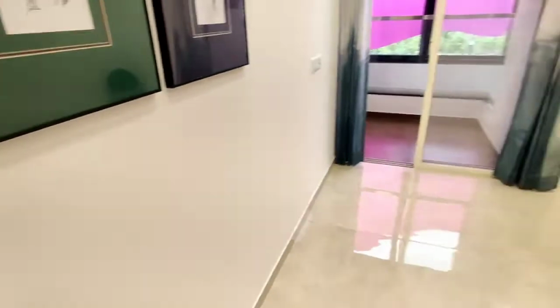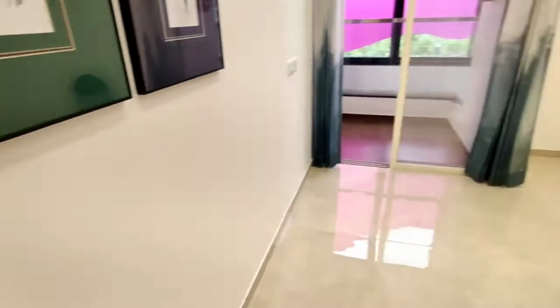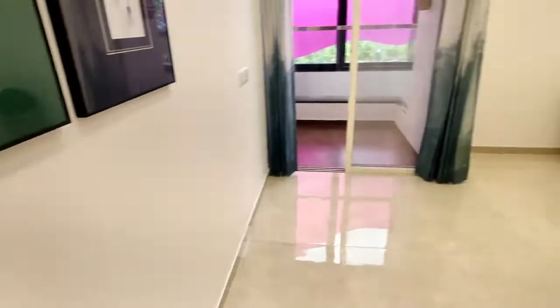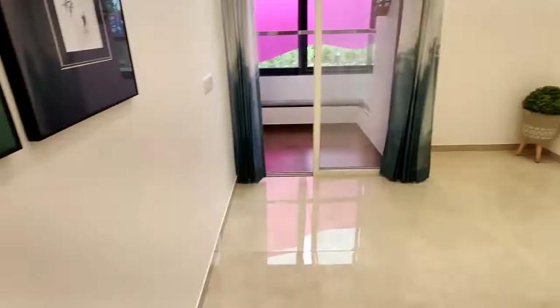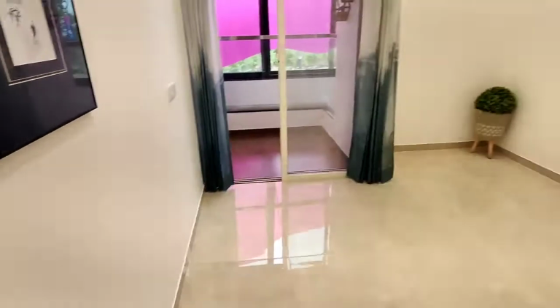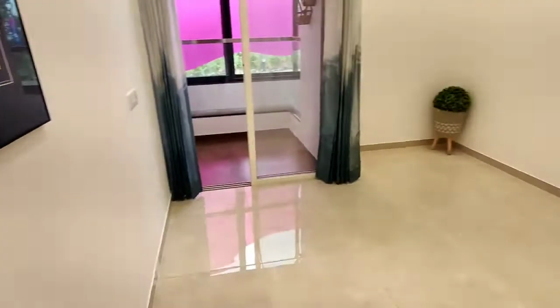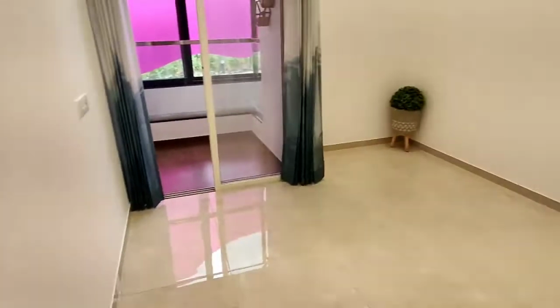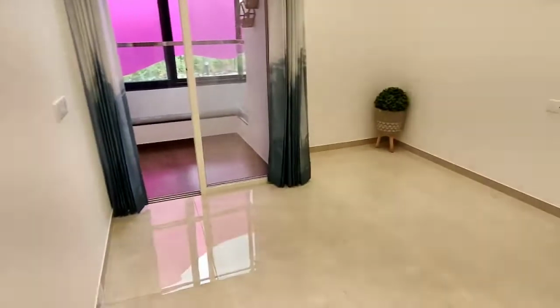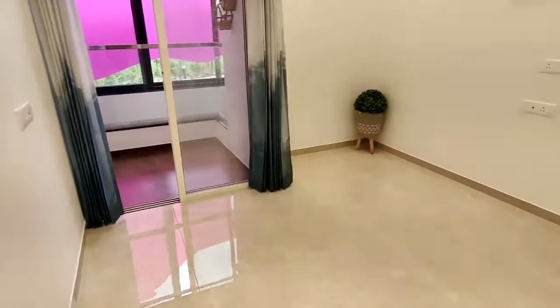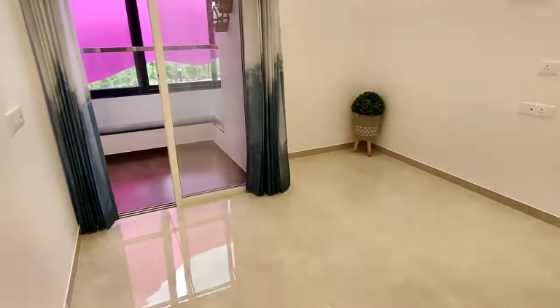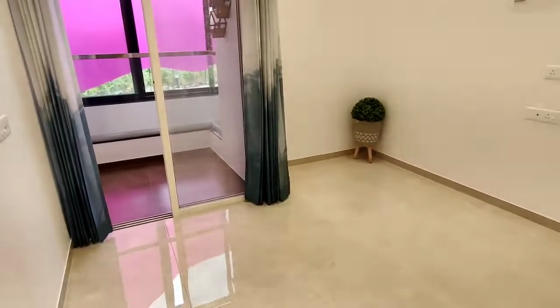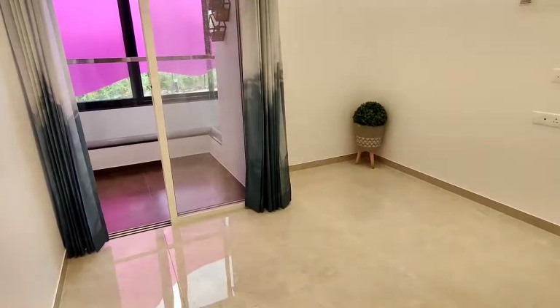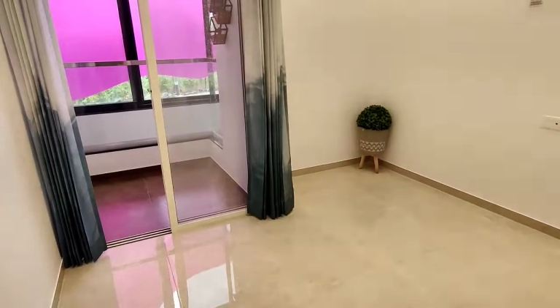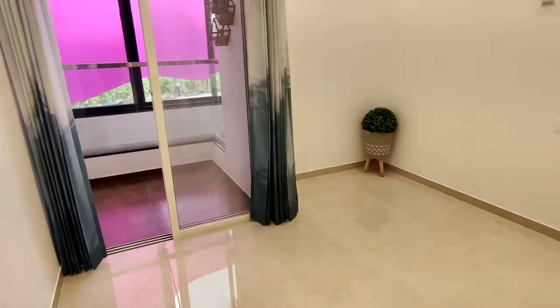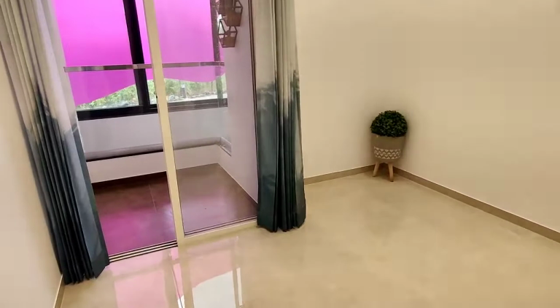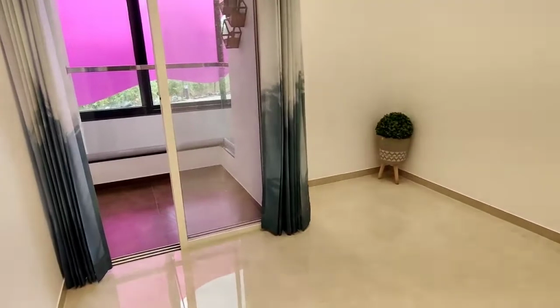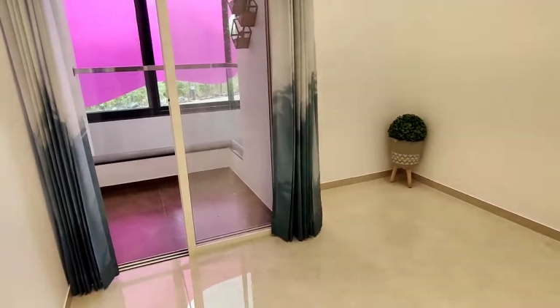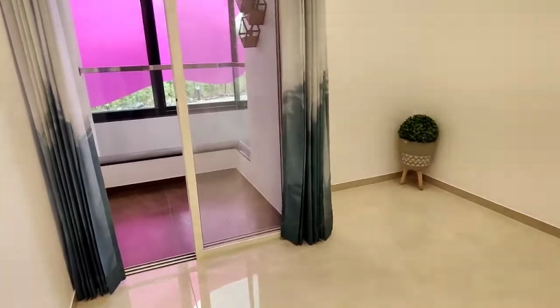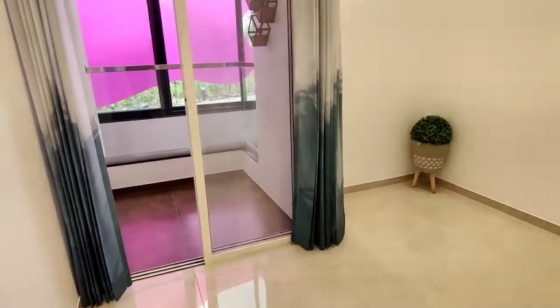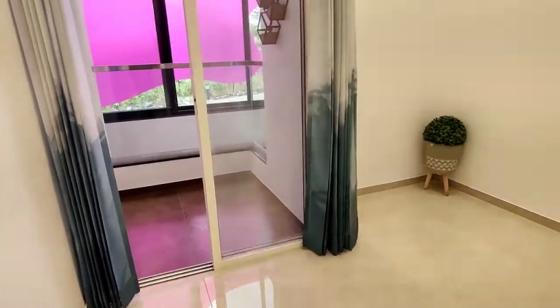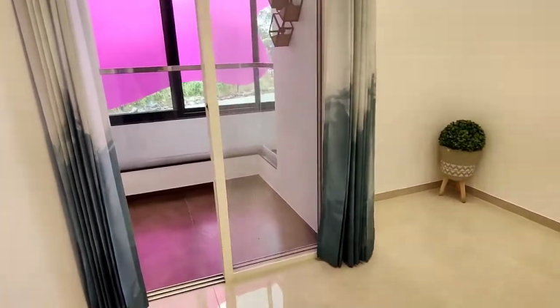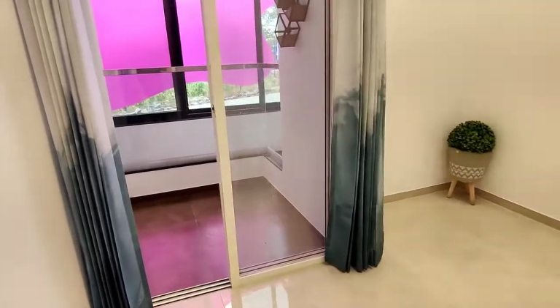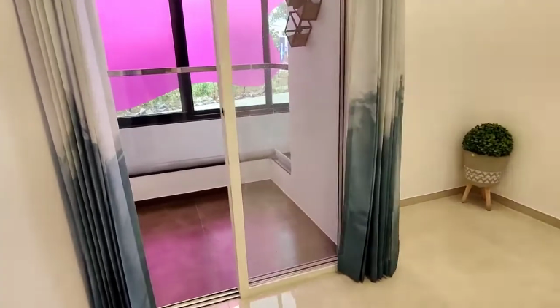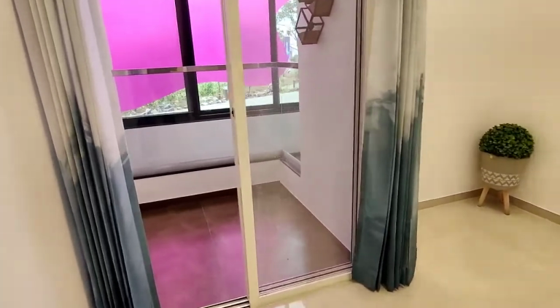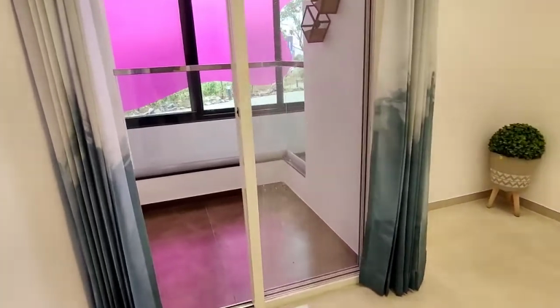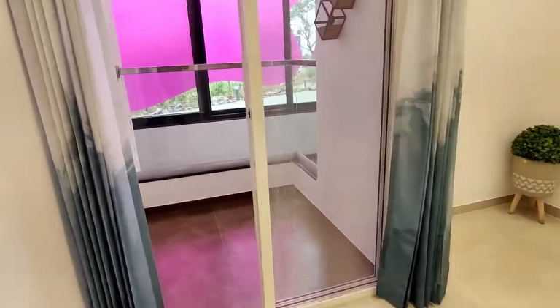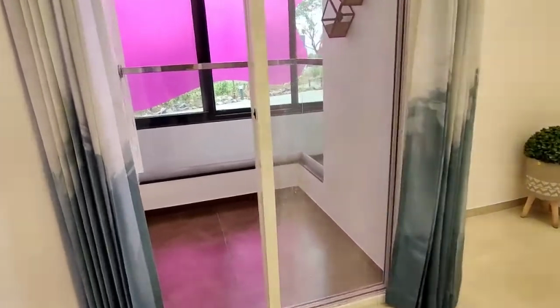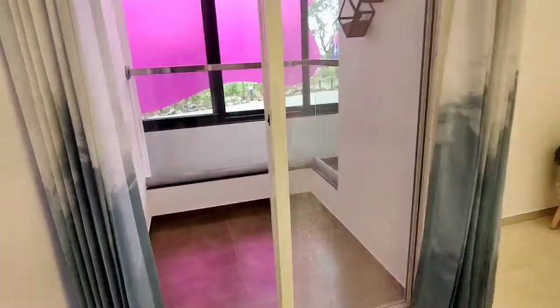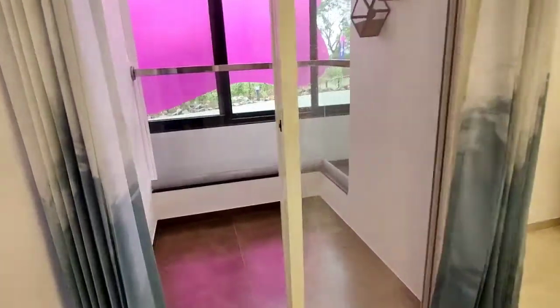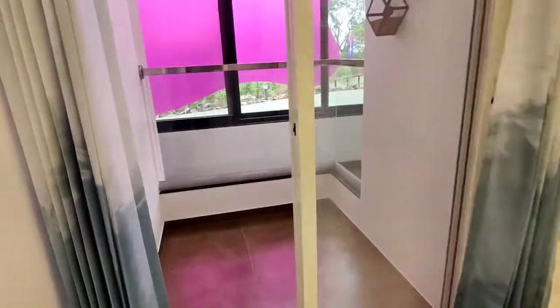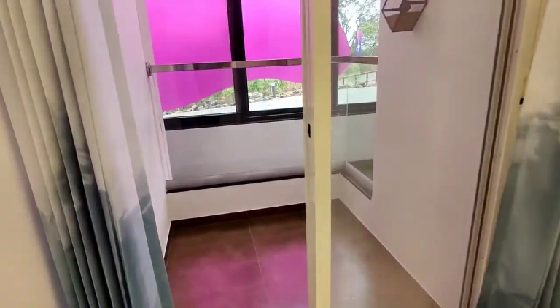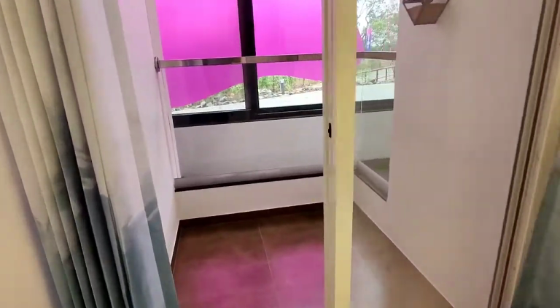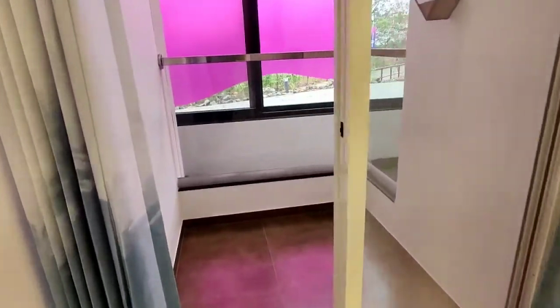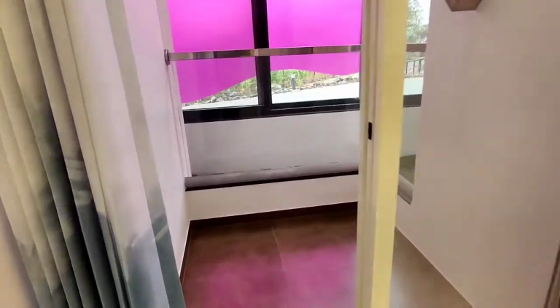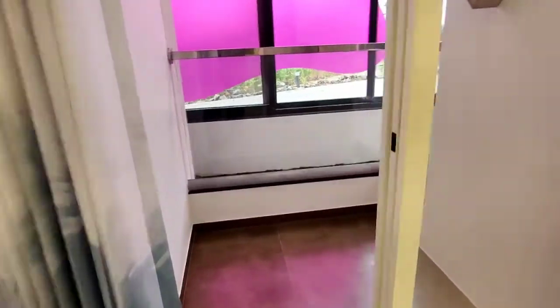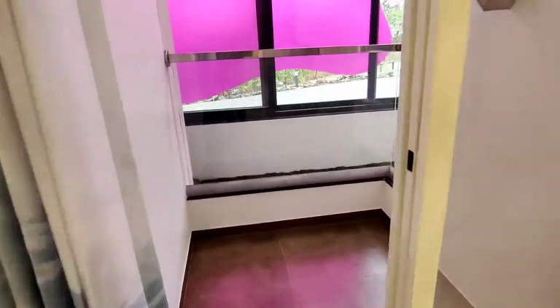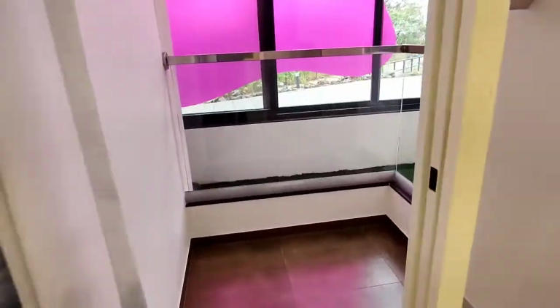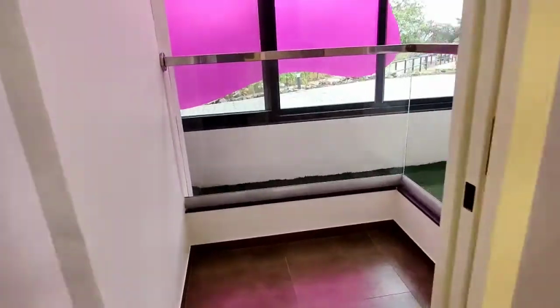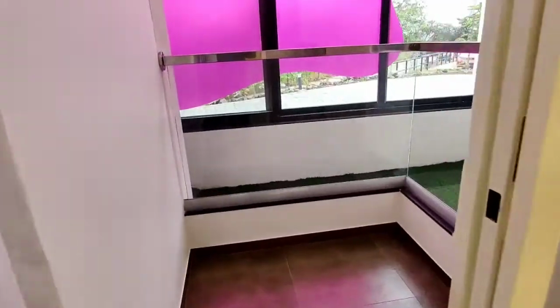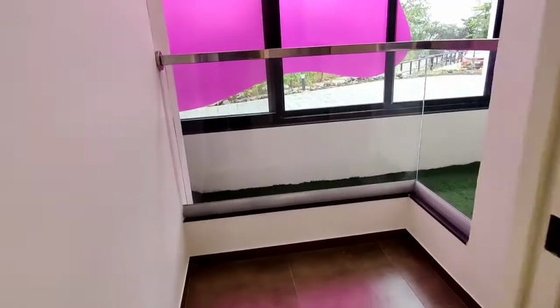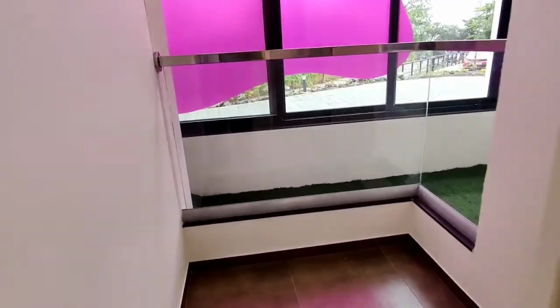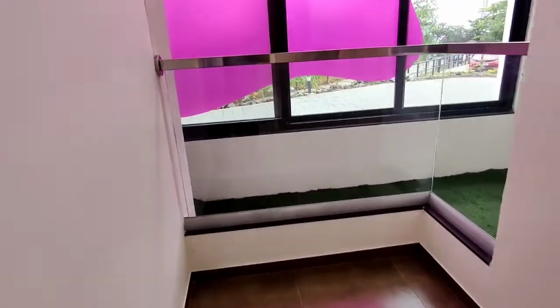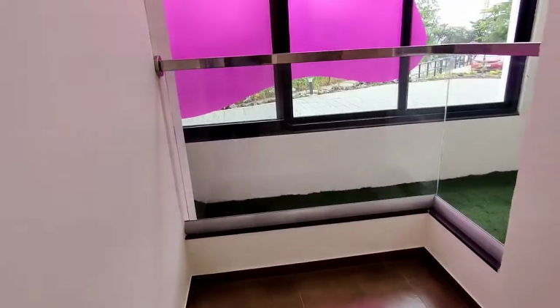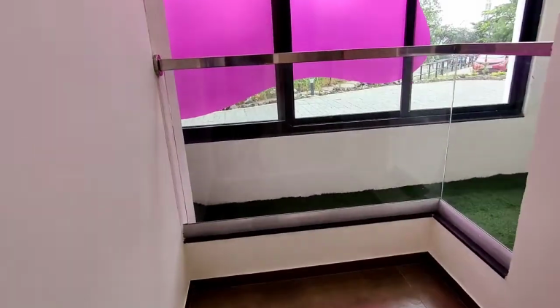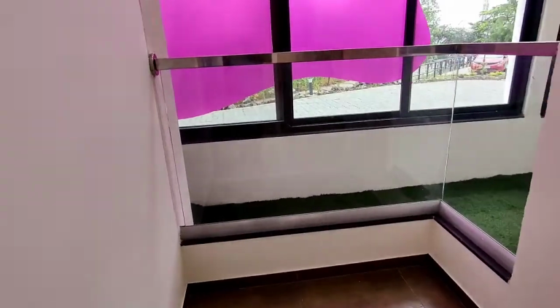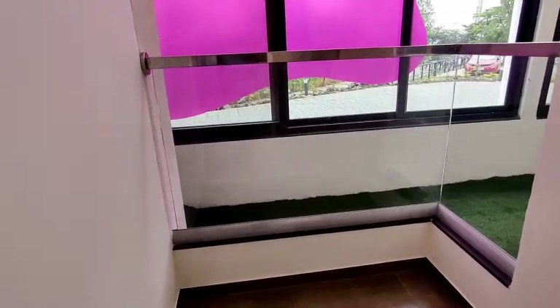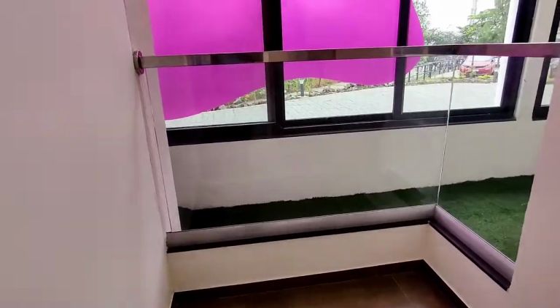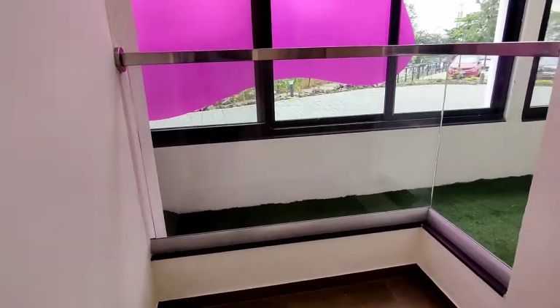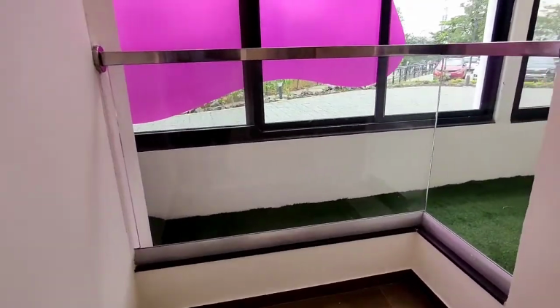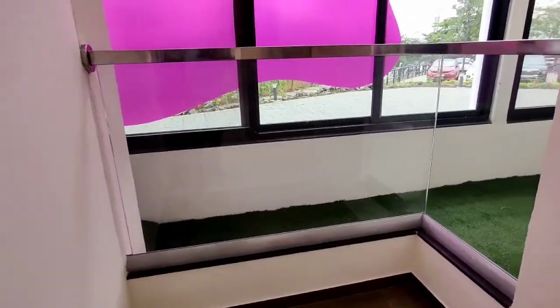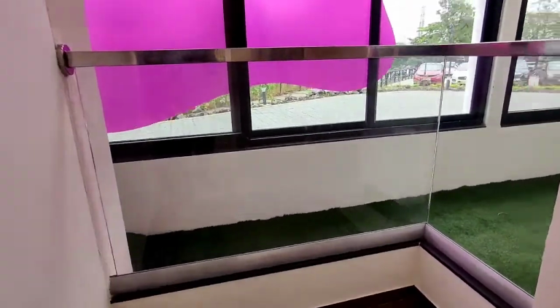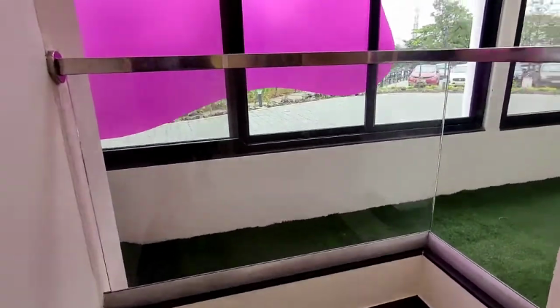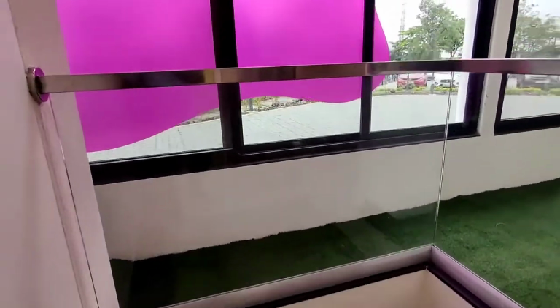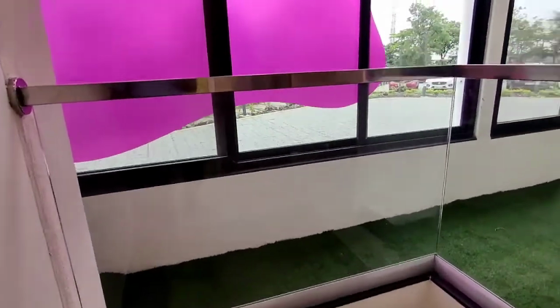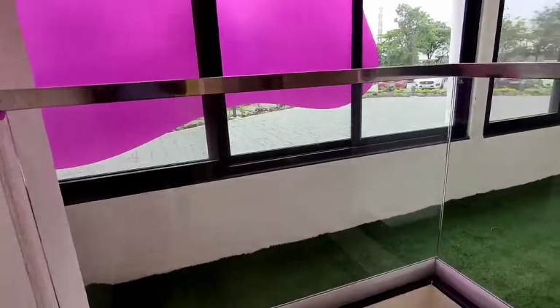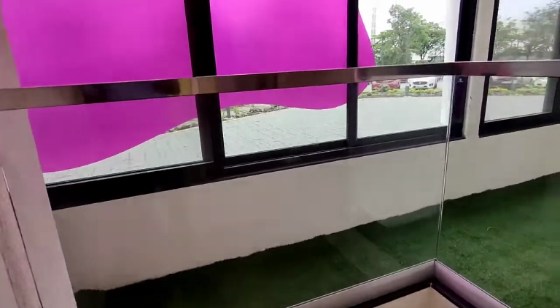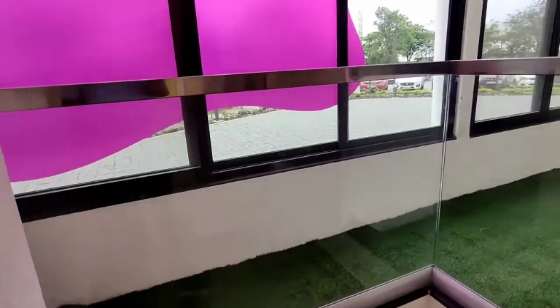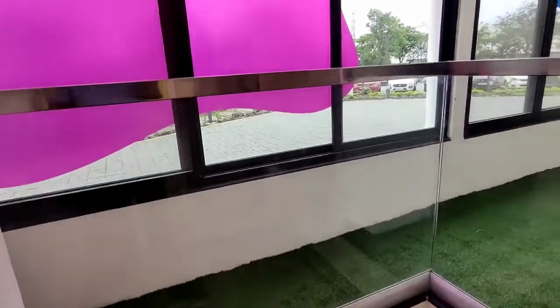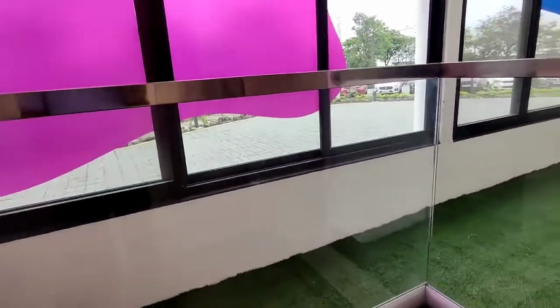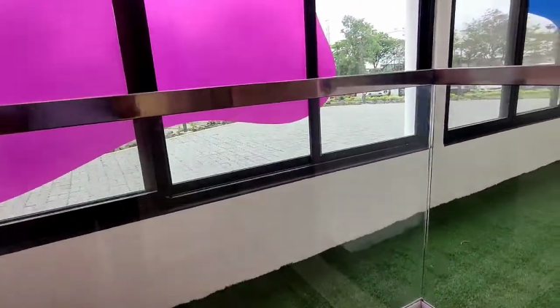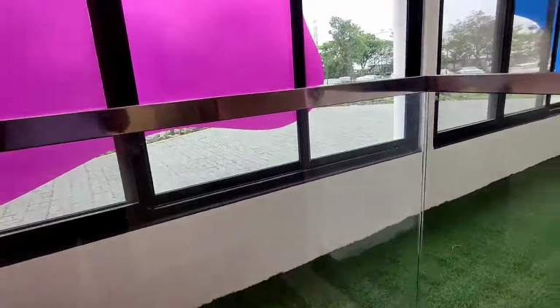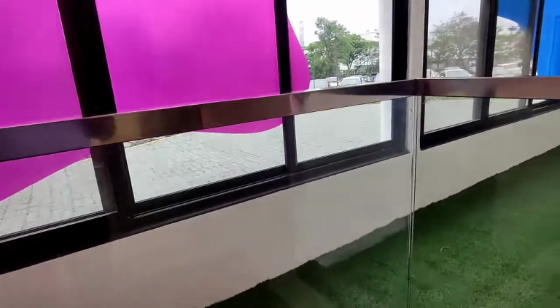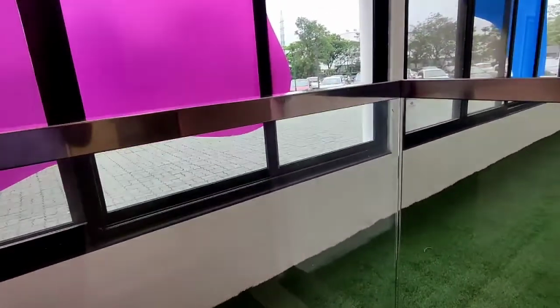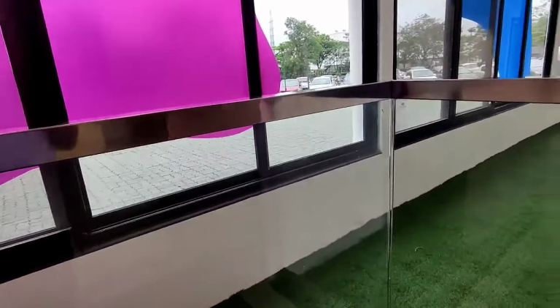A balcony is also provided. This is a small balcony.